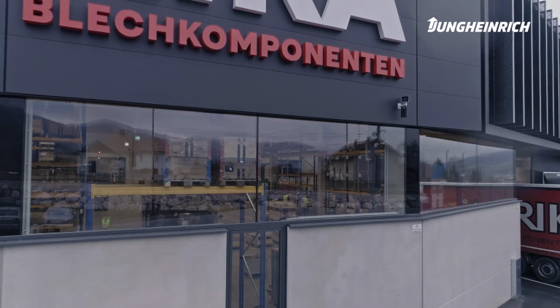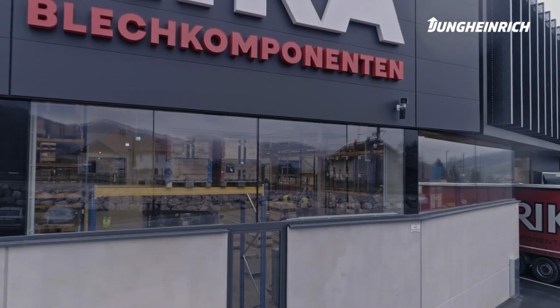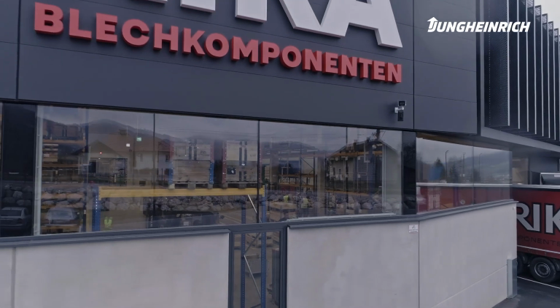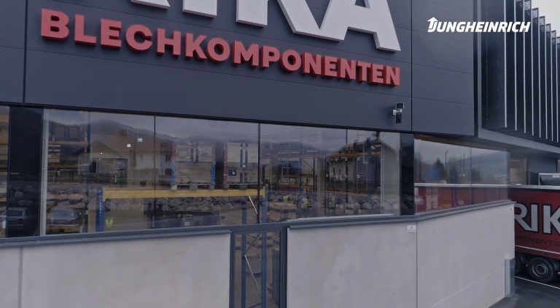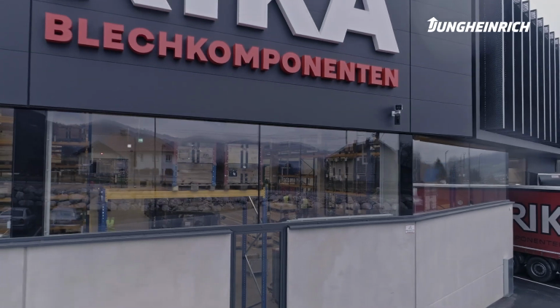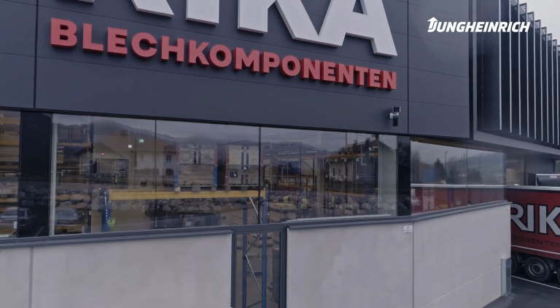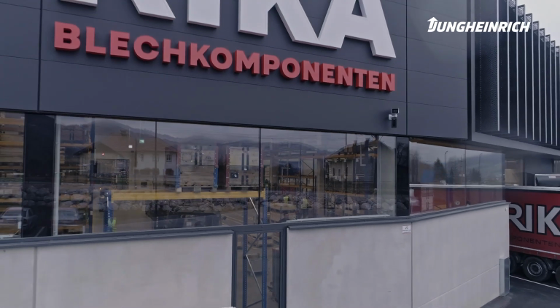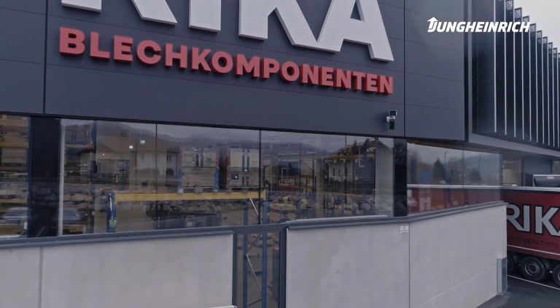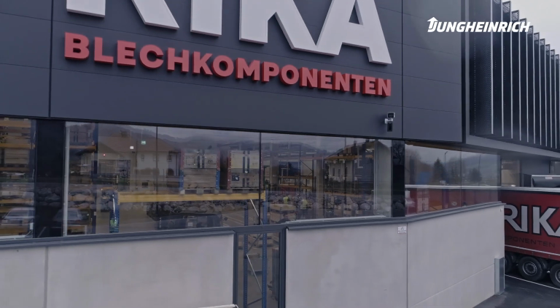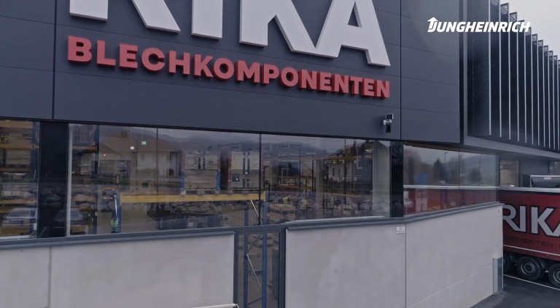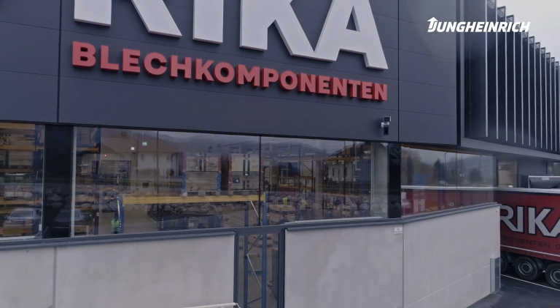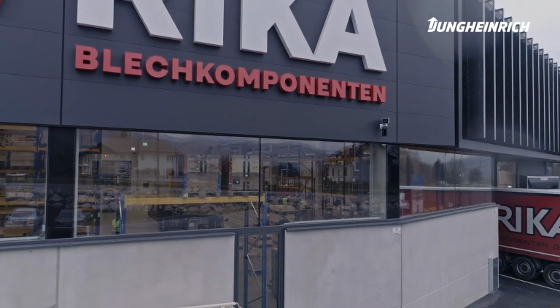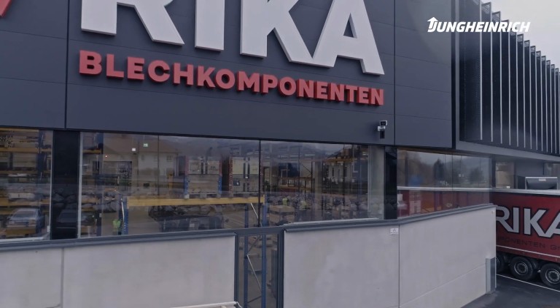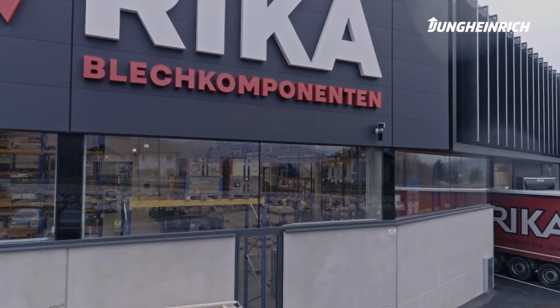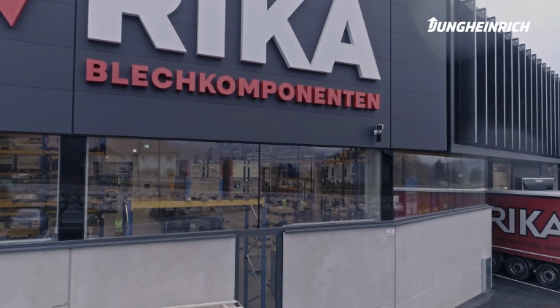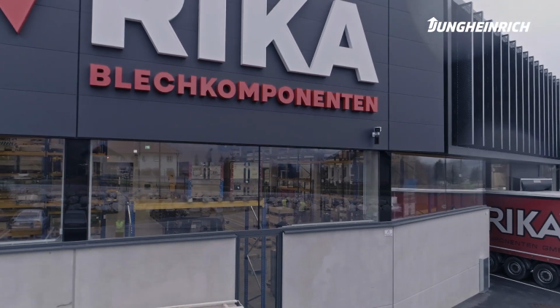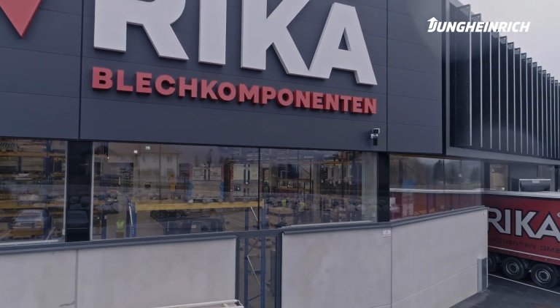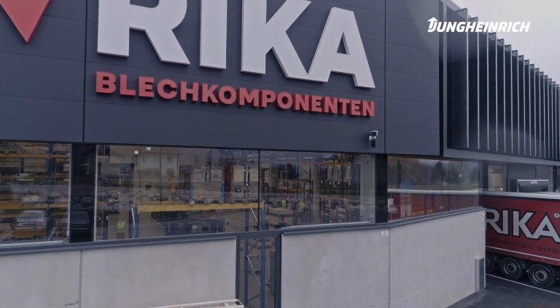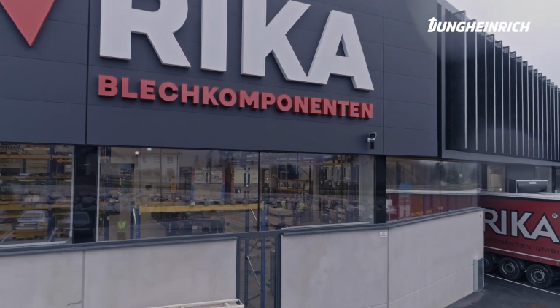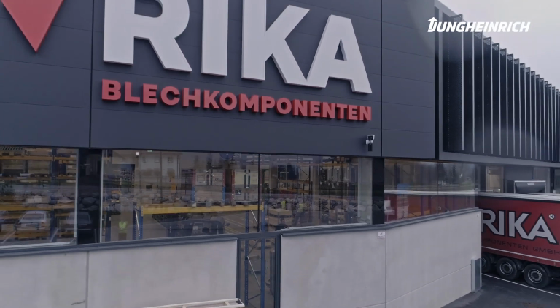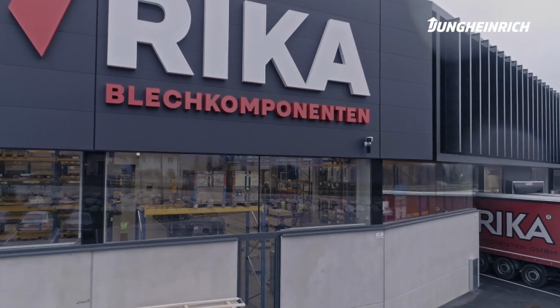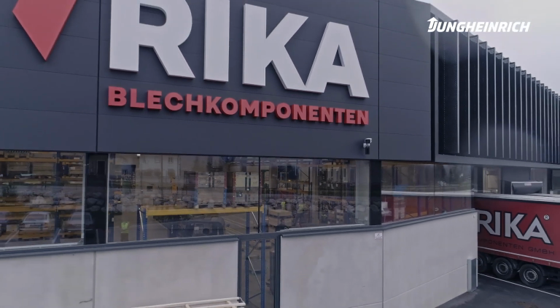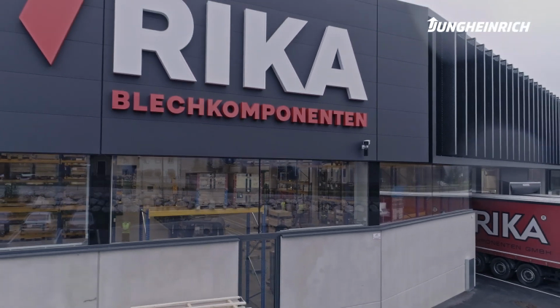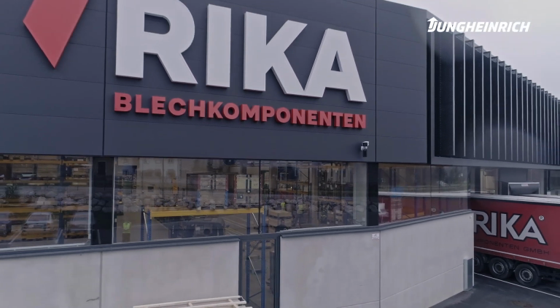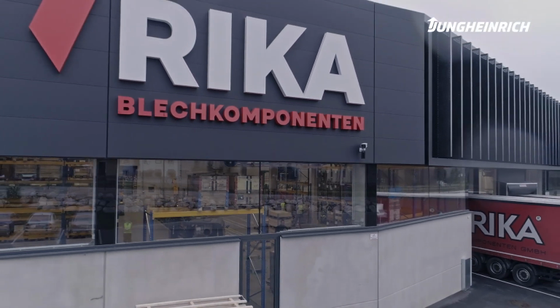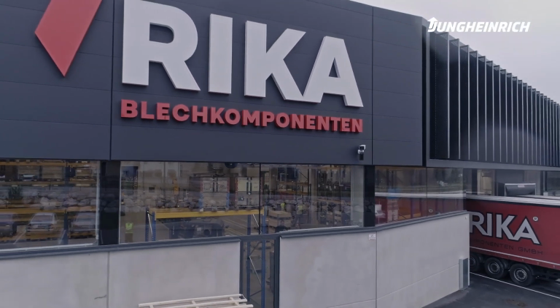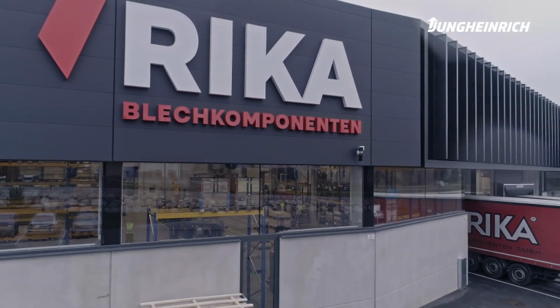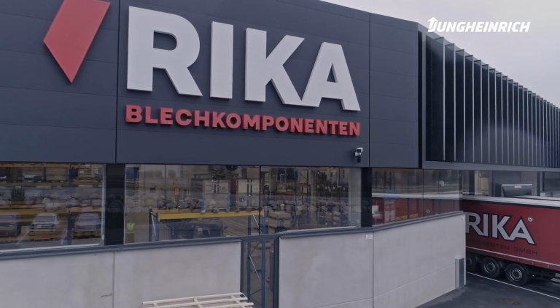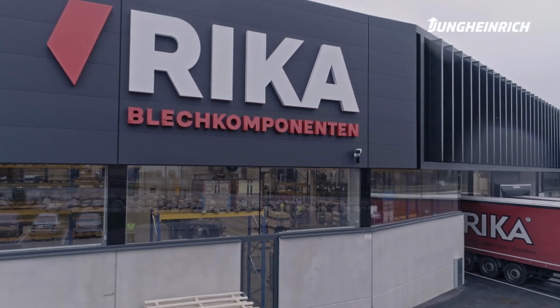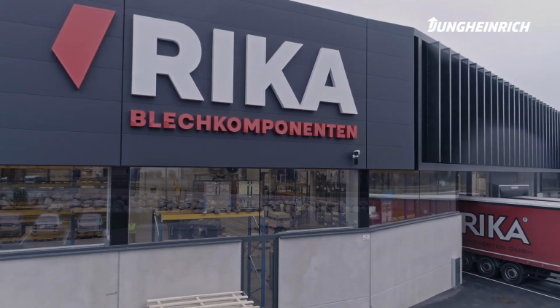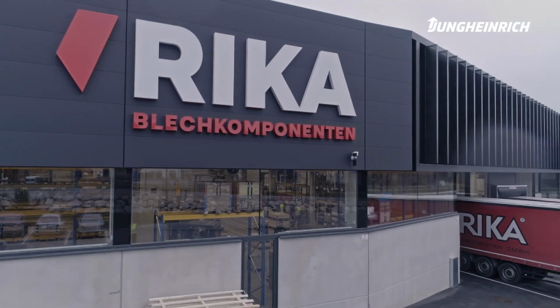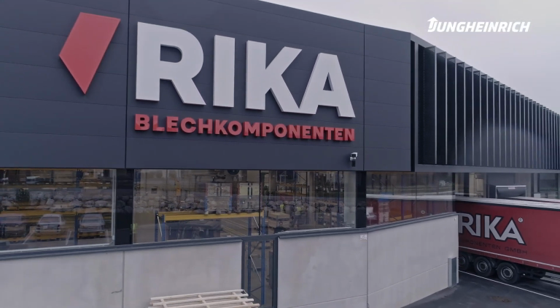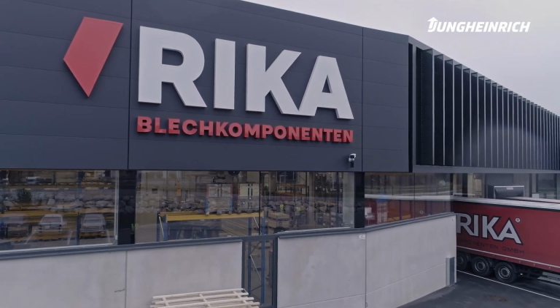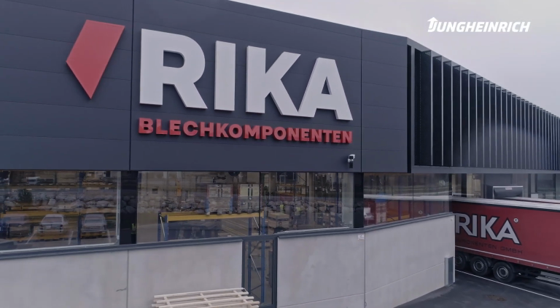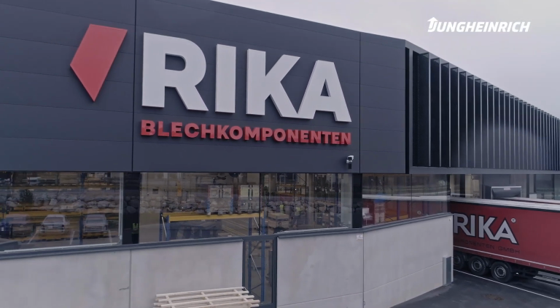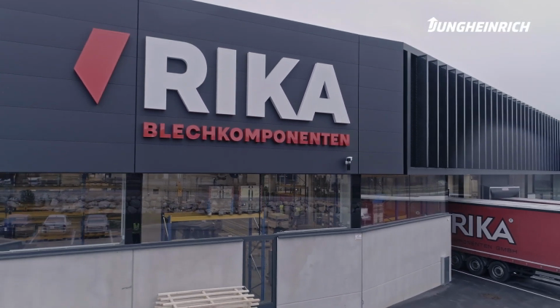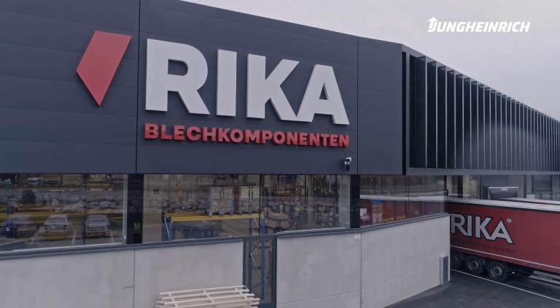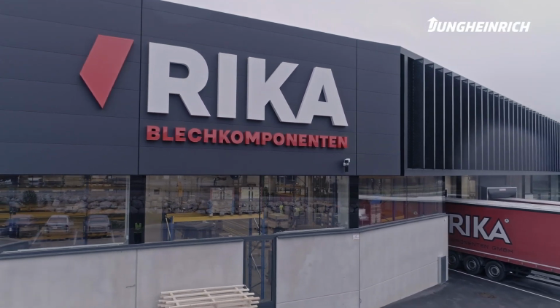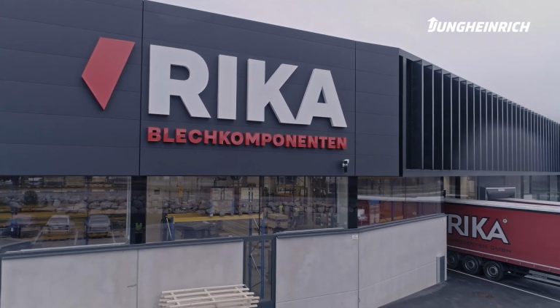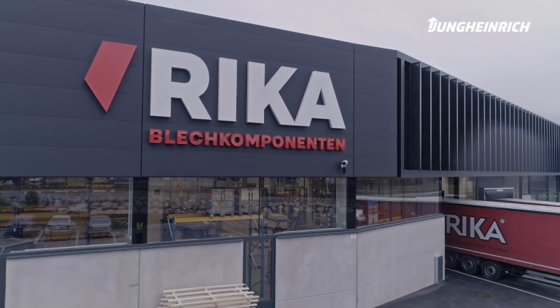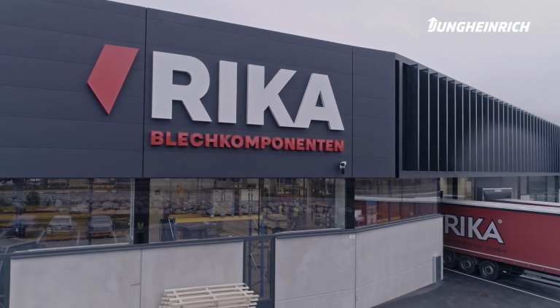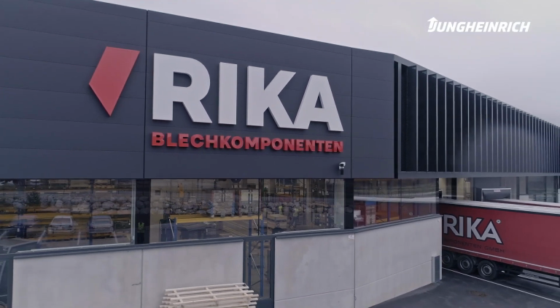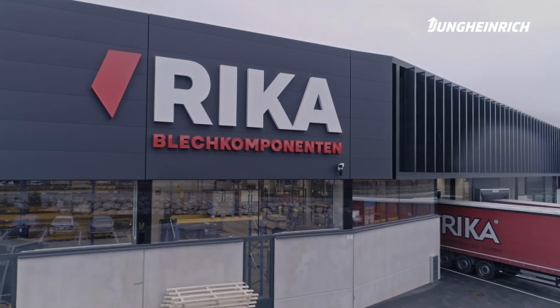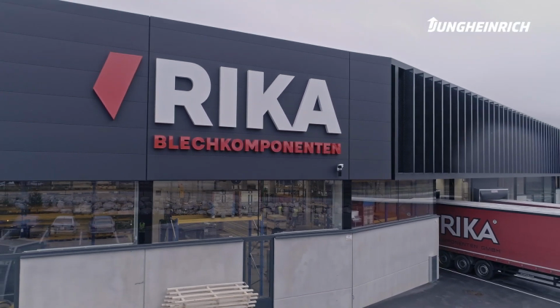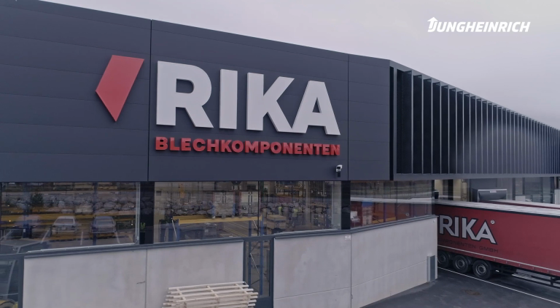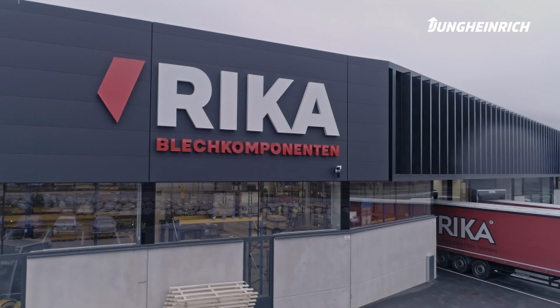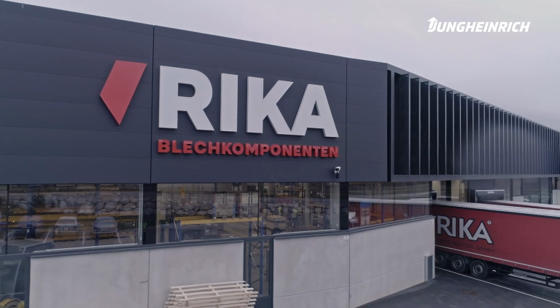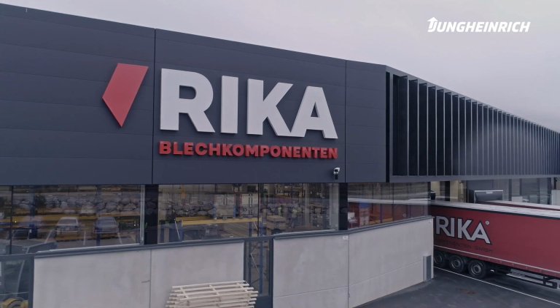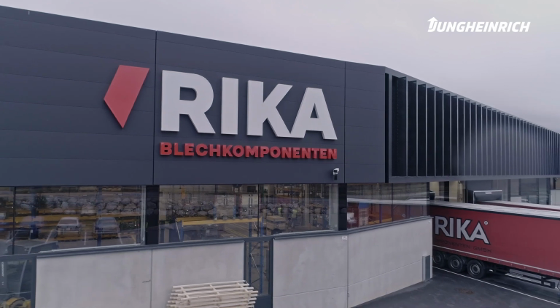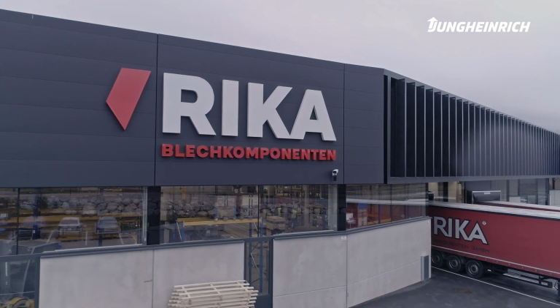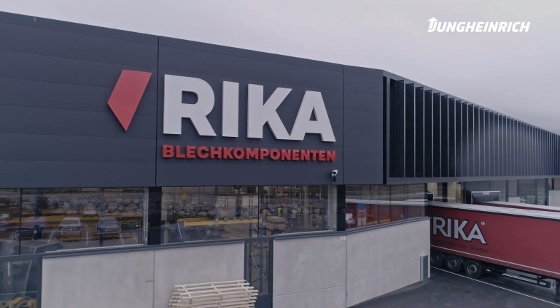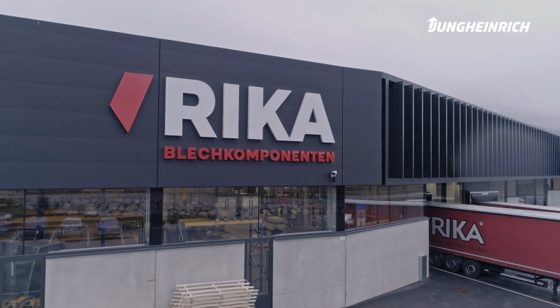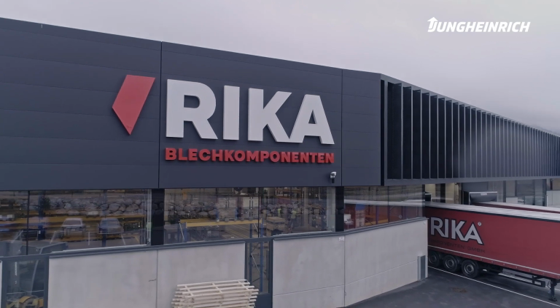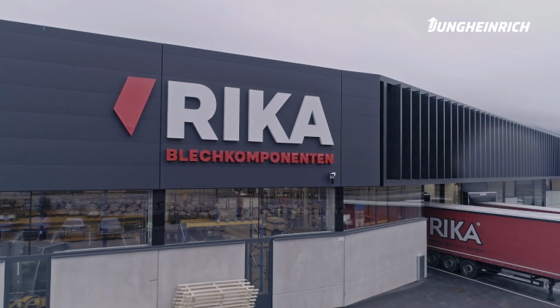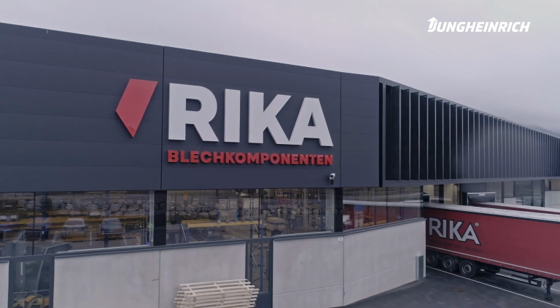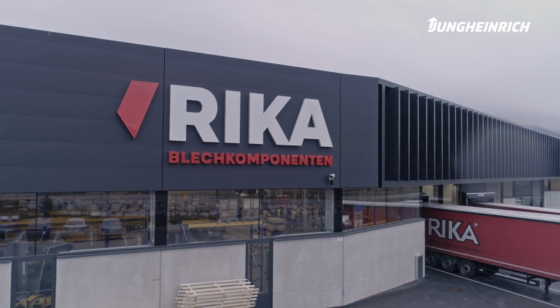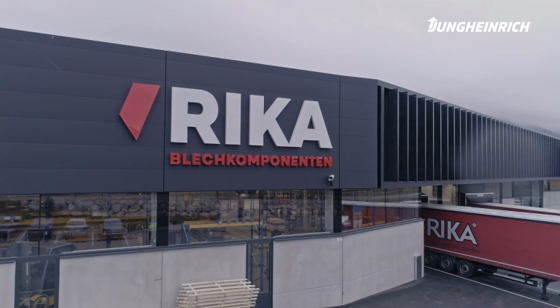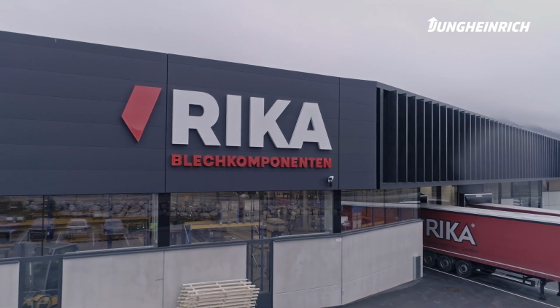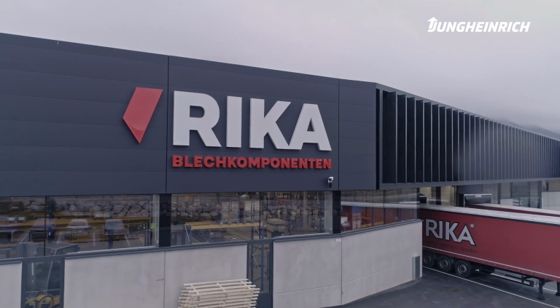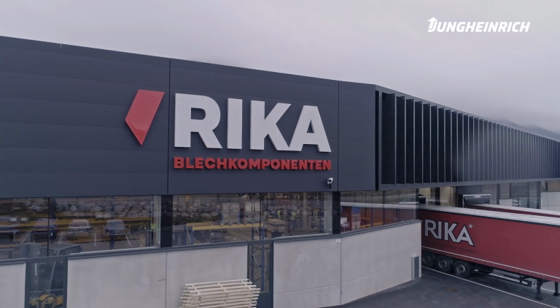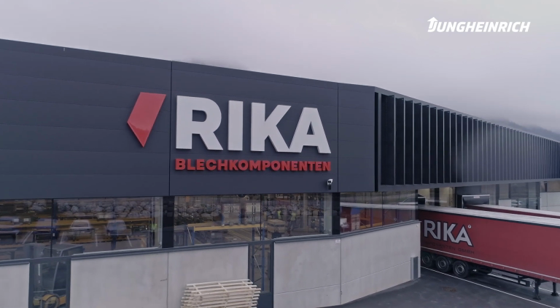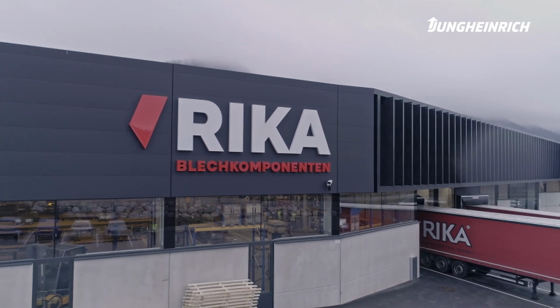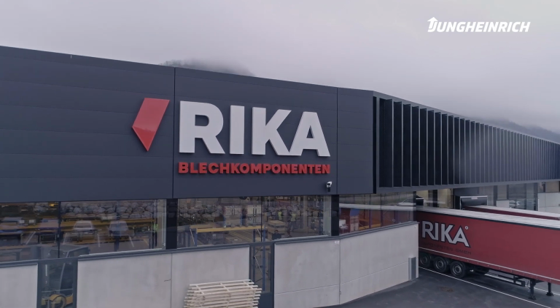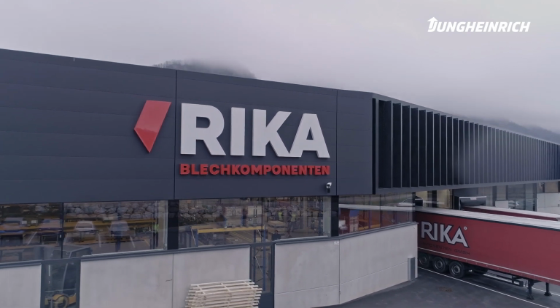As a buffer for production, Jungheinrich makes a significant contribution to Rieke's success.